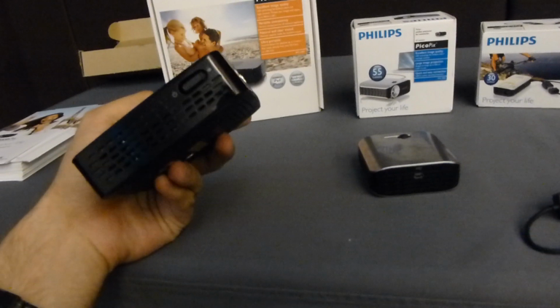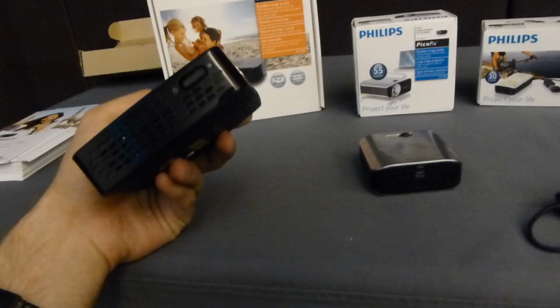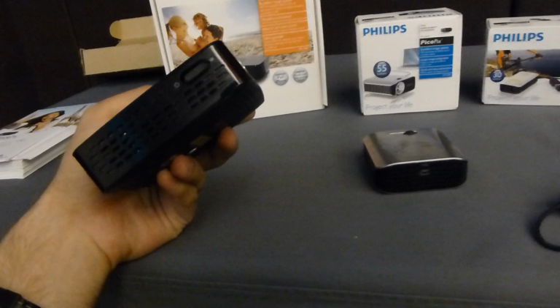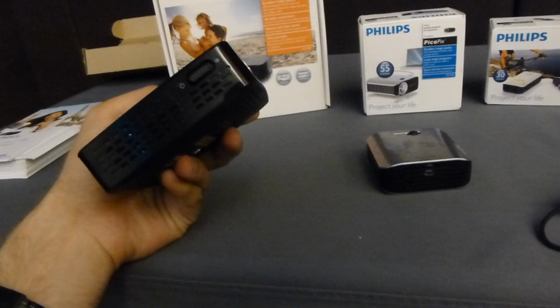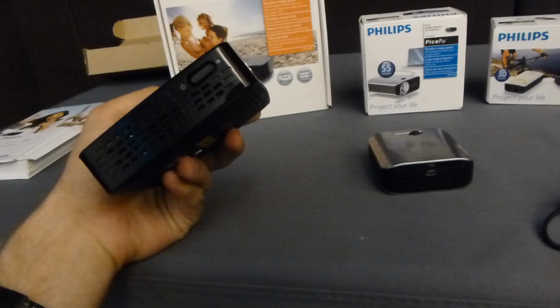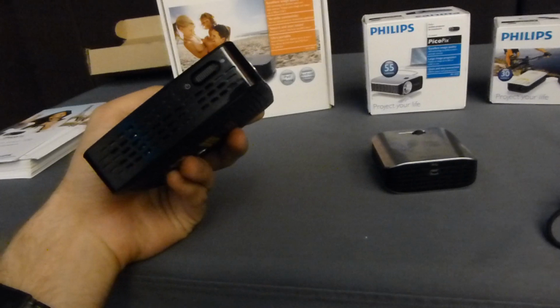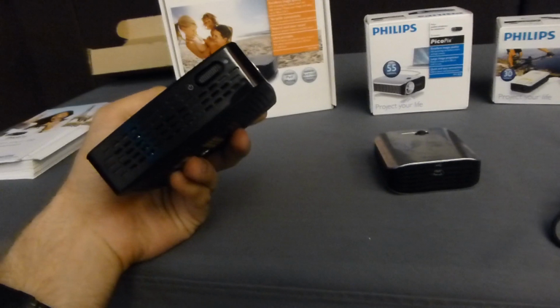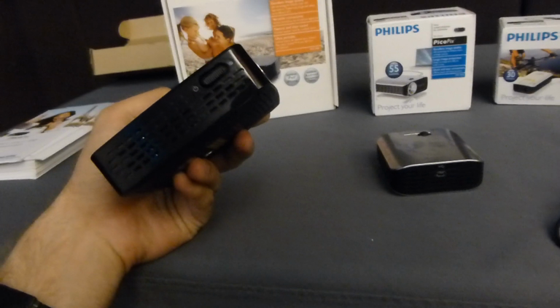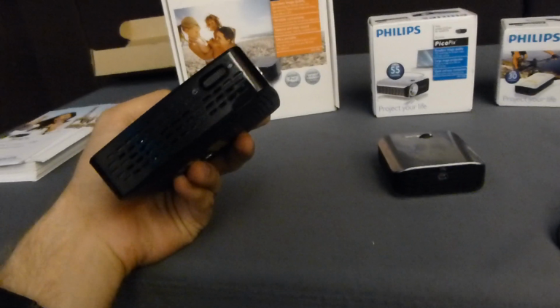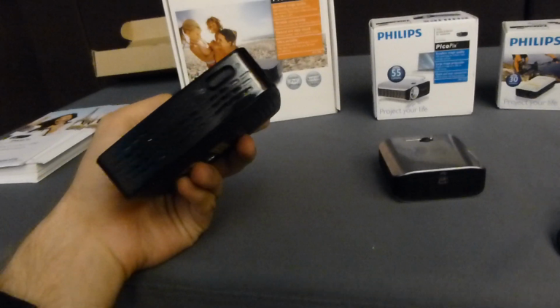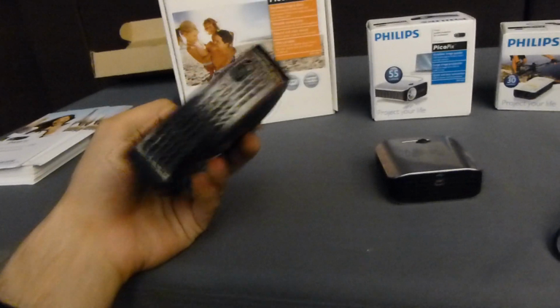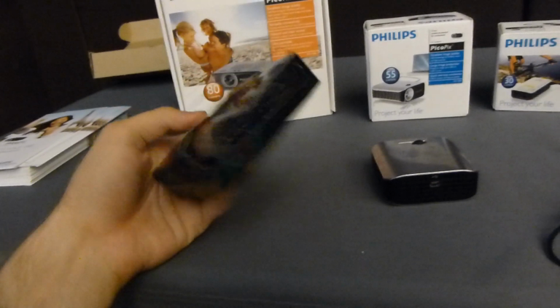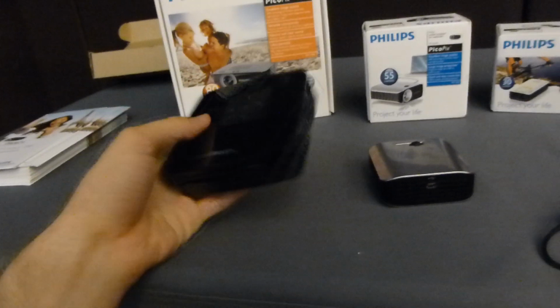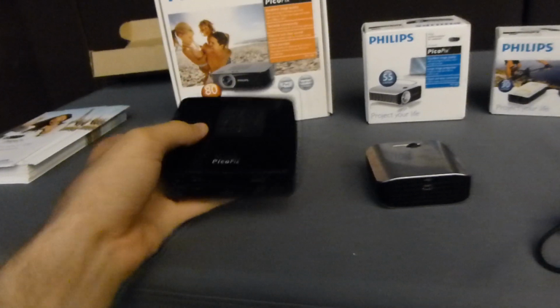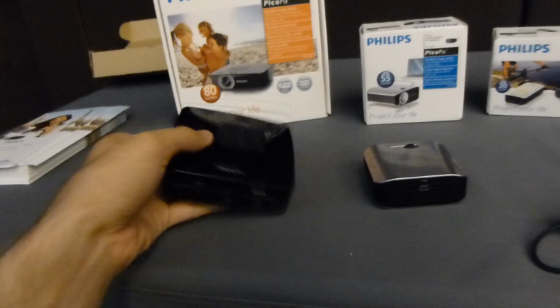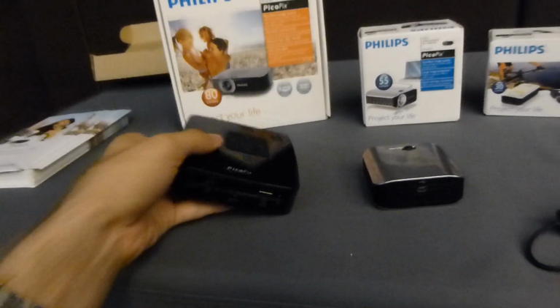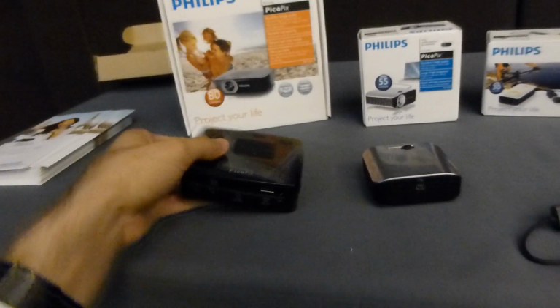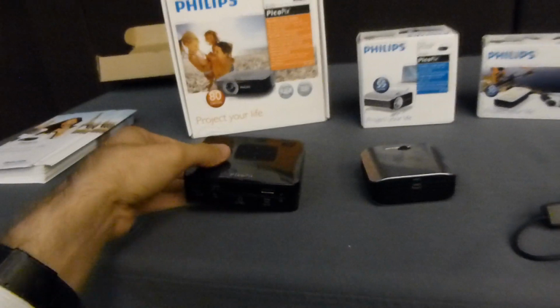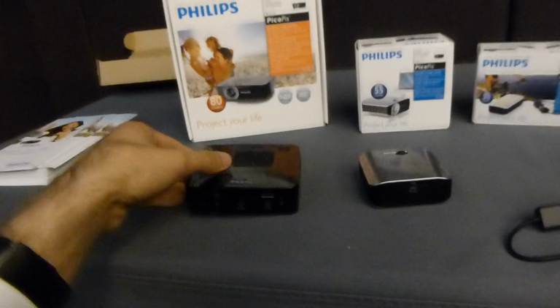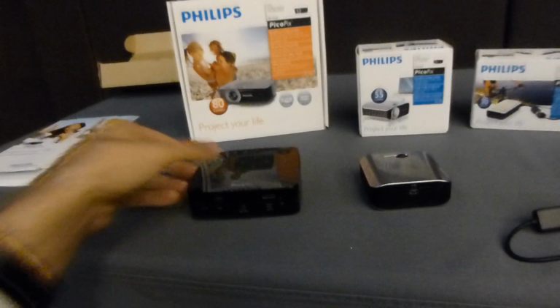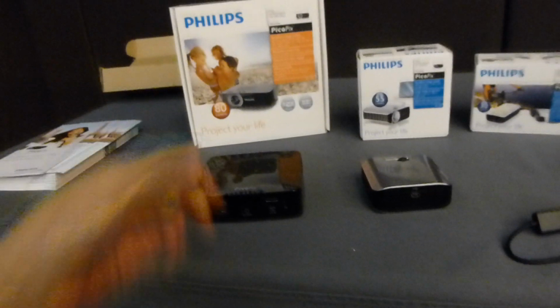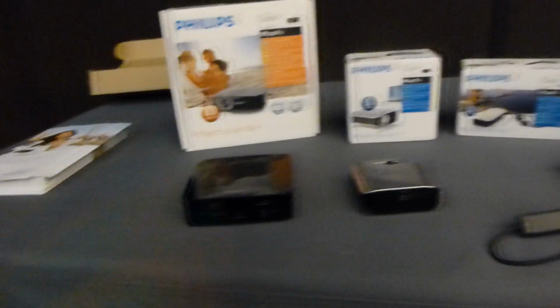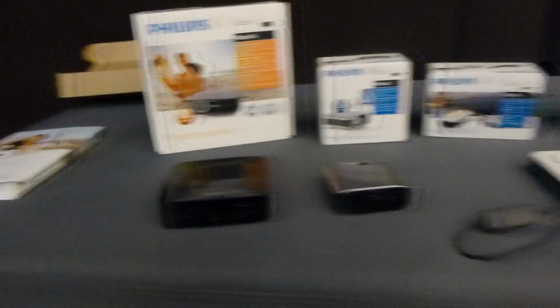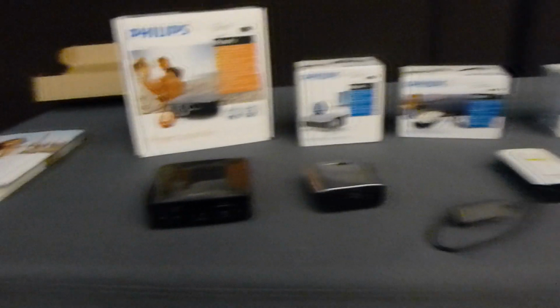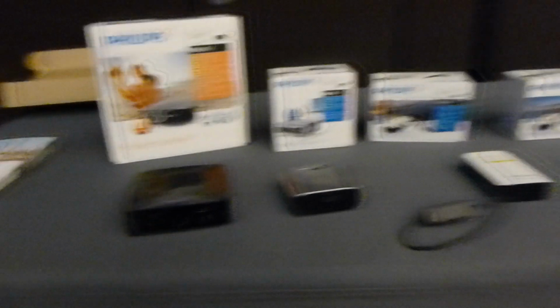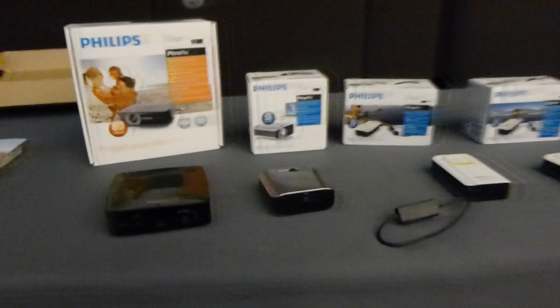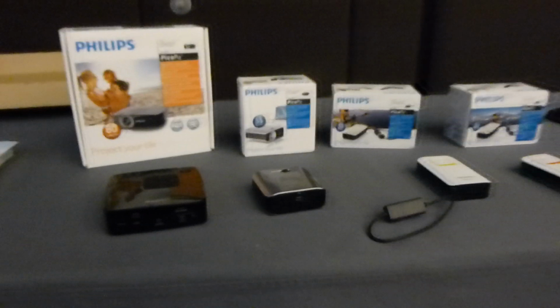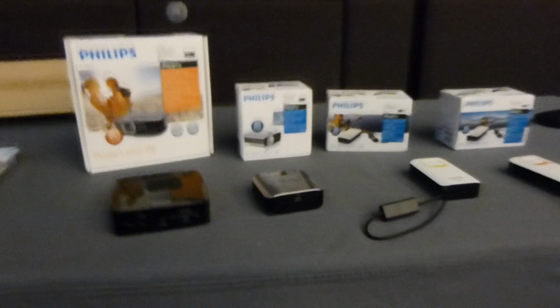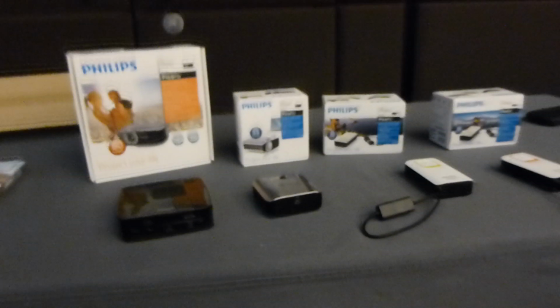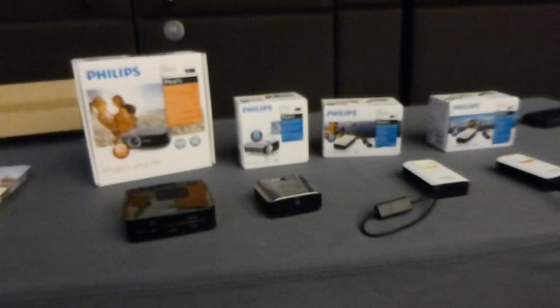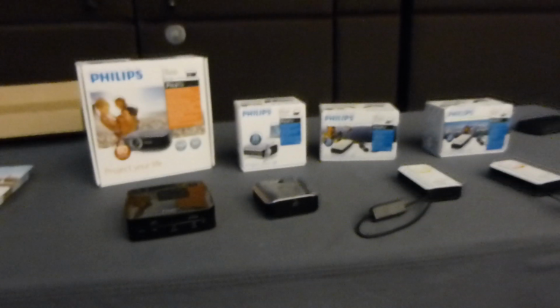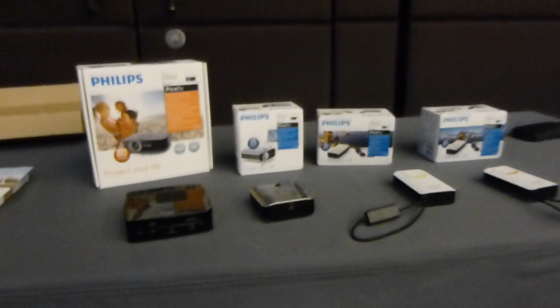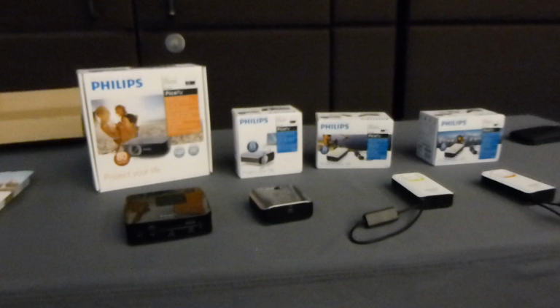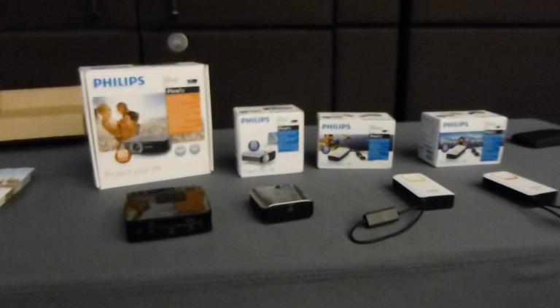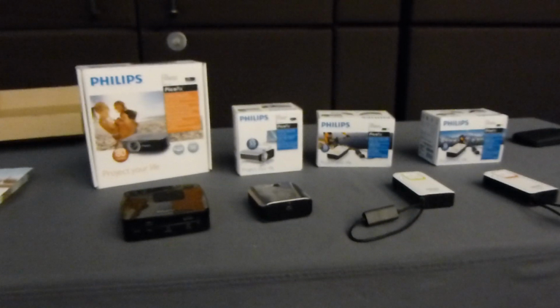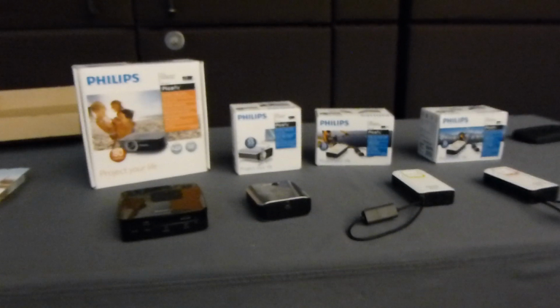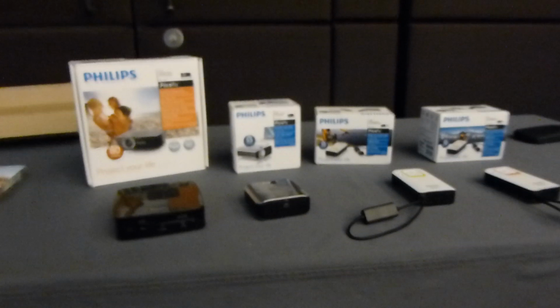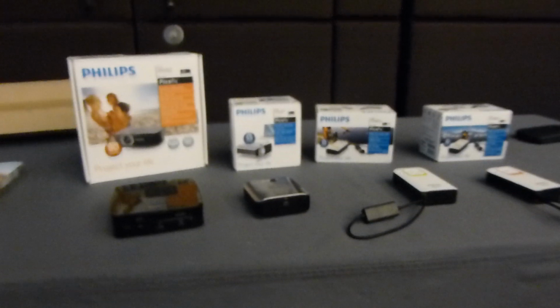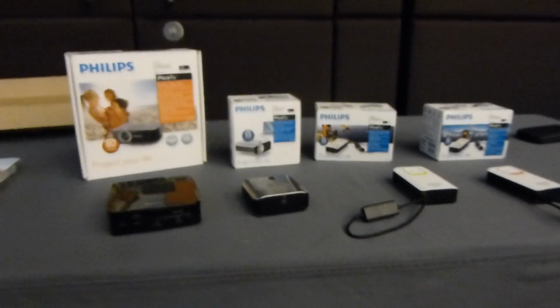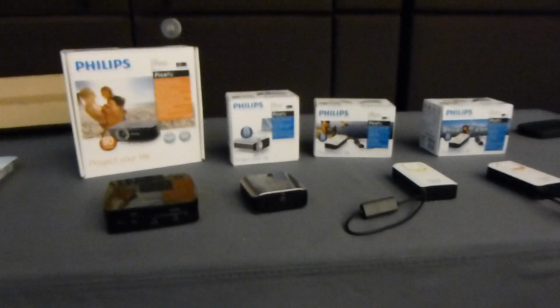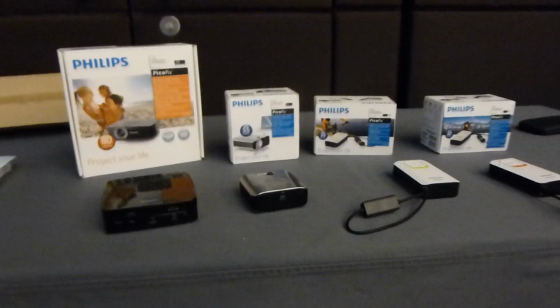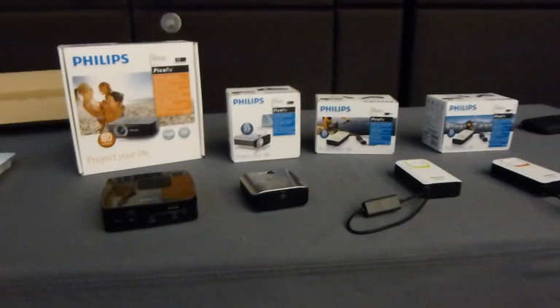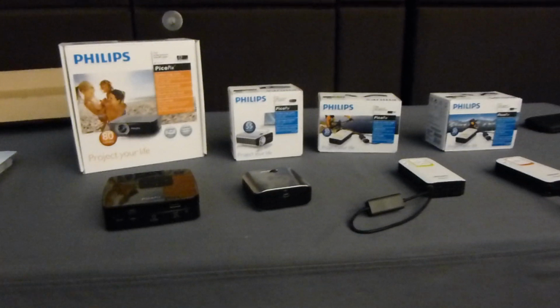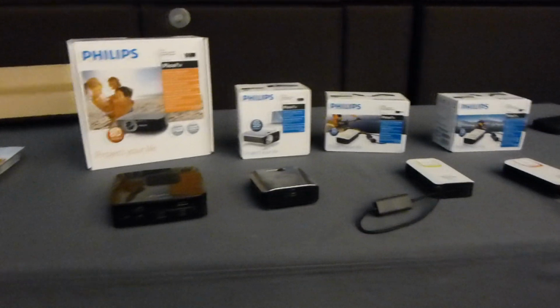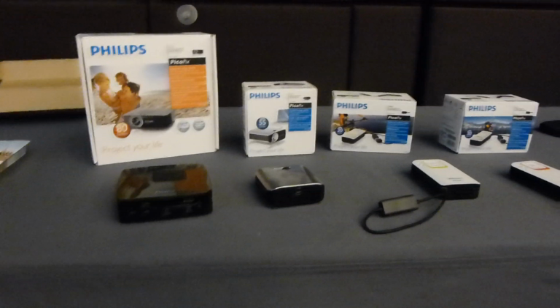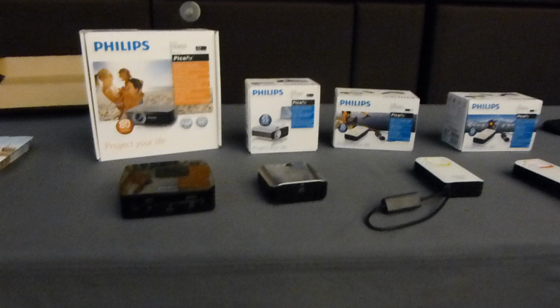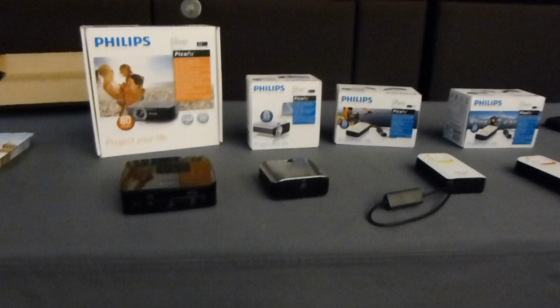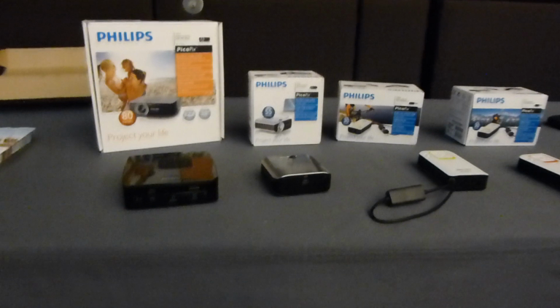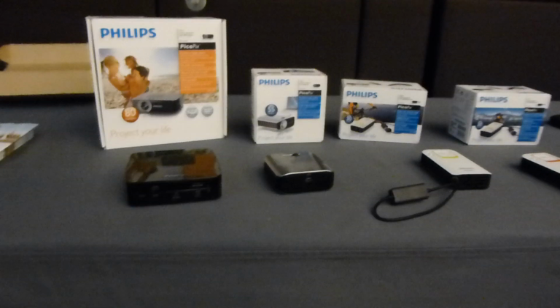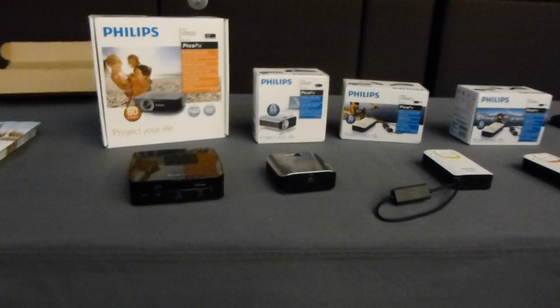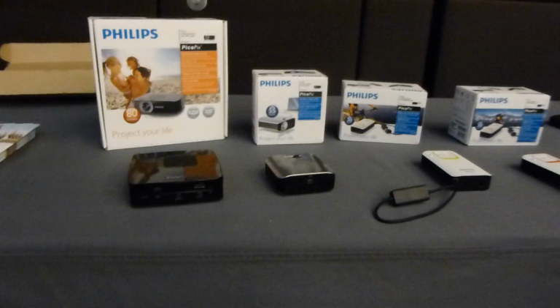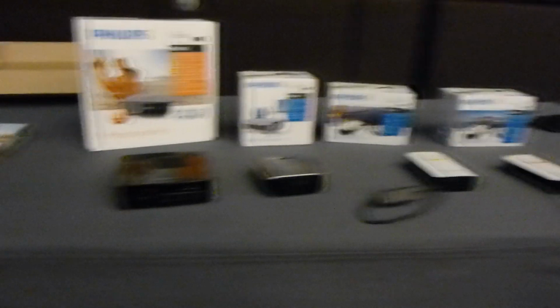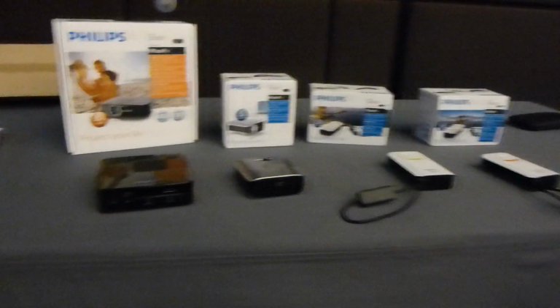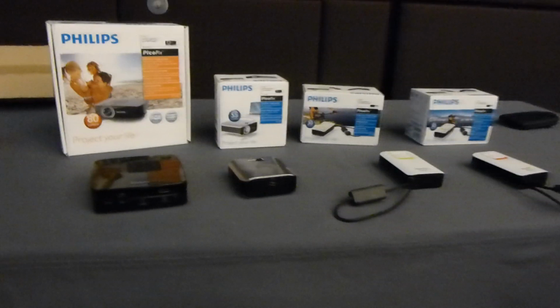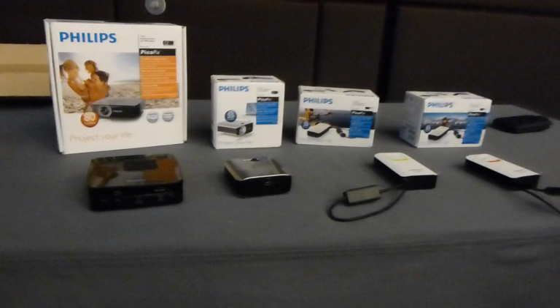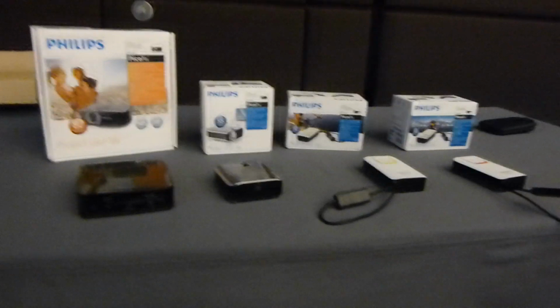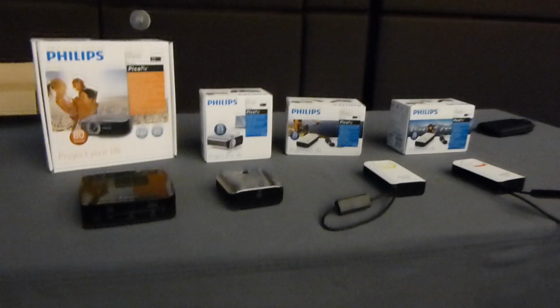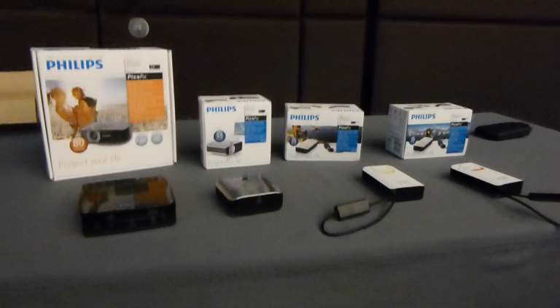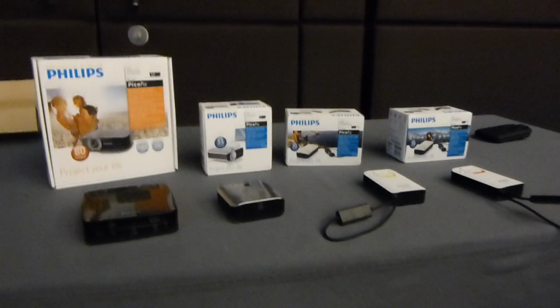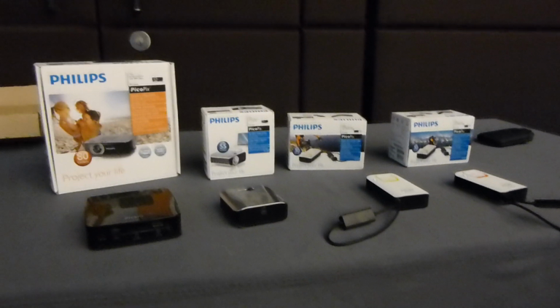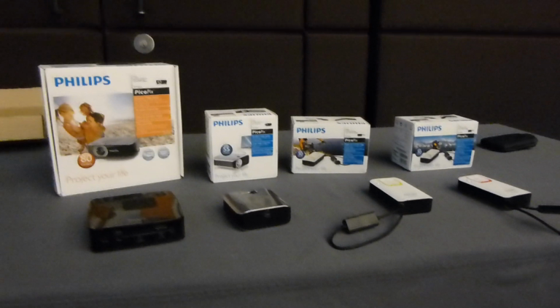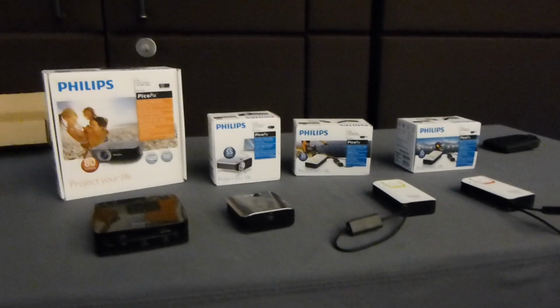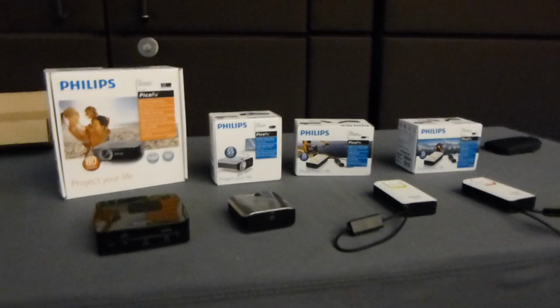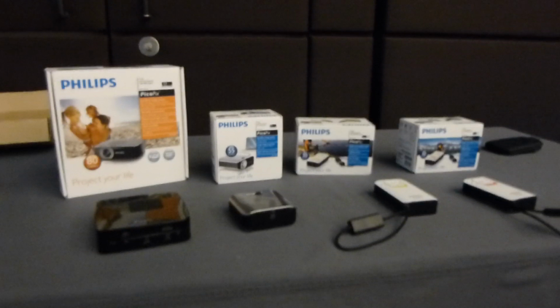And on the side there's the on/off switch. Till next time, please tune in again. My name is Vojislav Gar — these were the brand new Philips PicoPix beamers here at IFA Preview 2012.